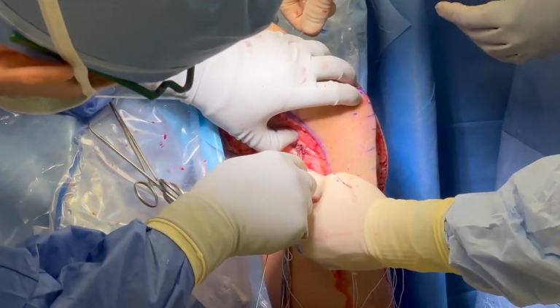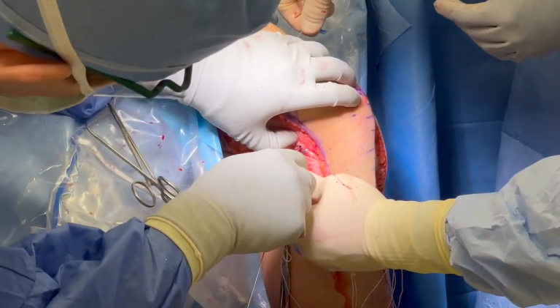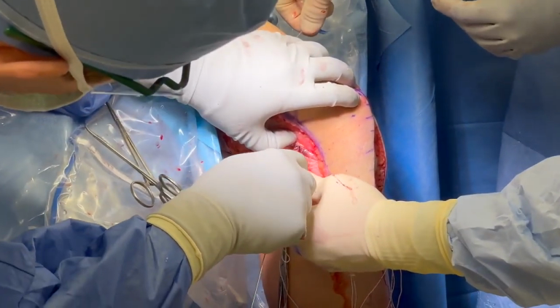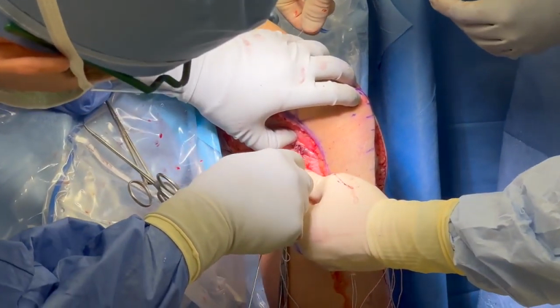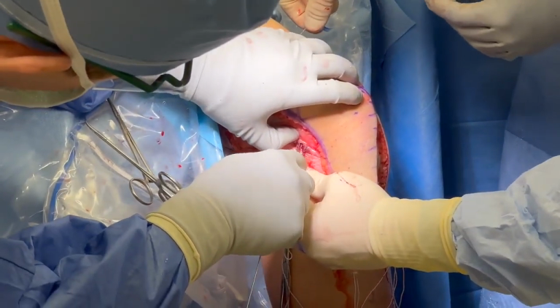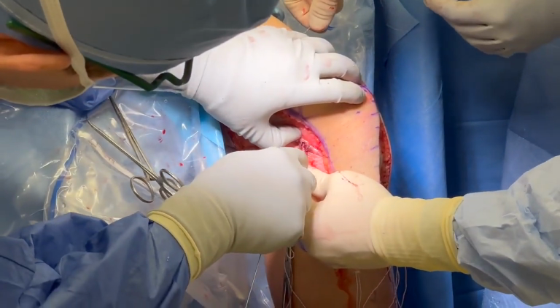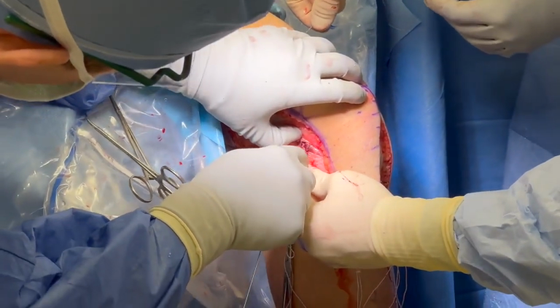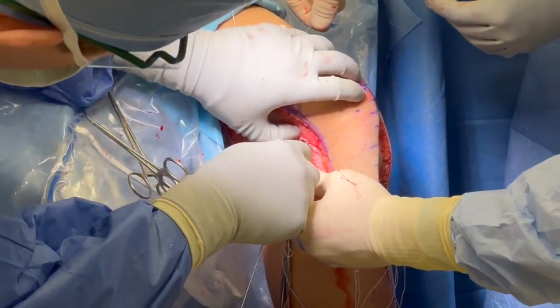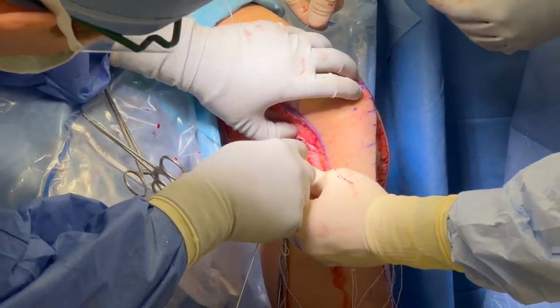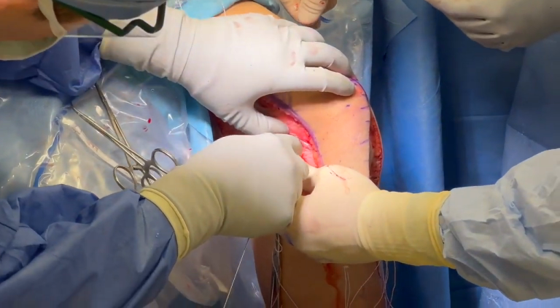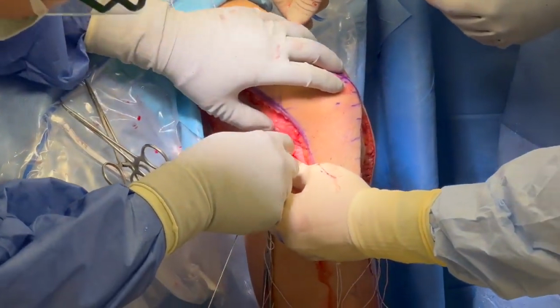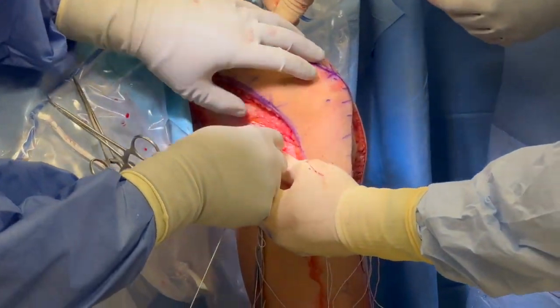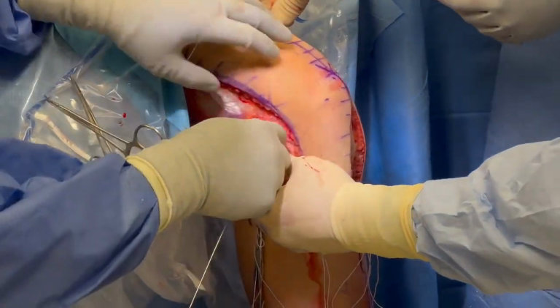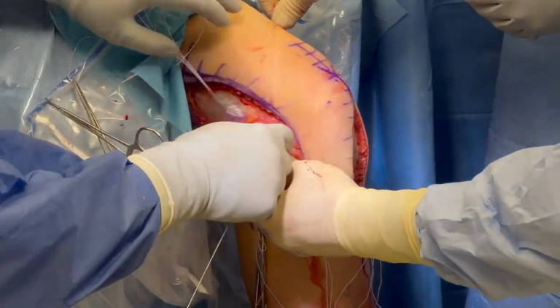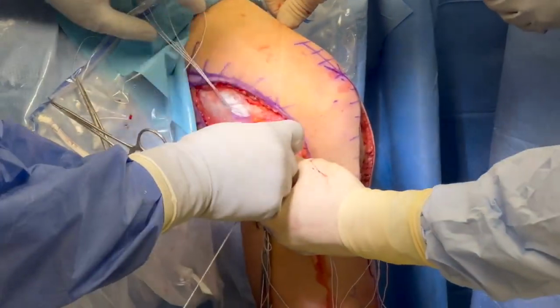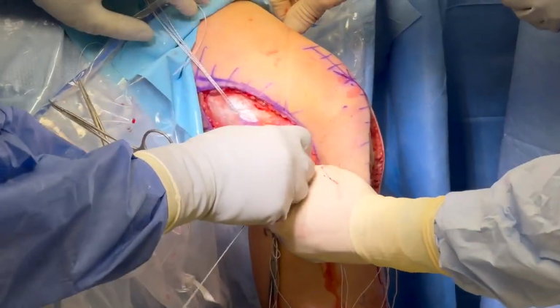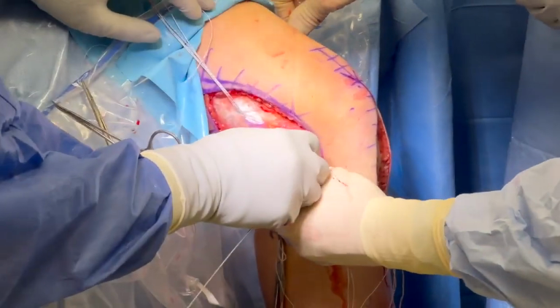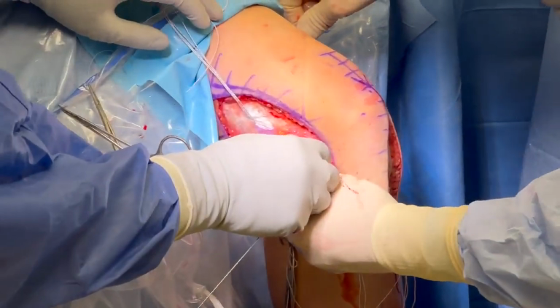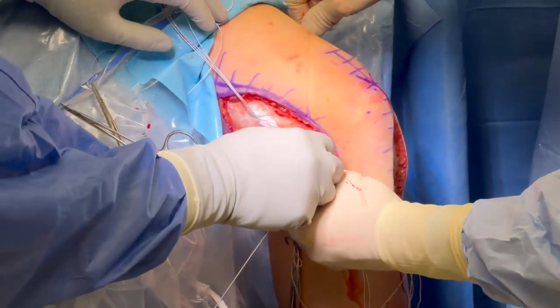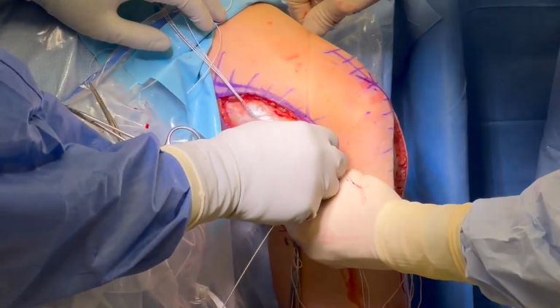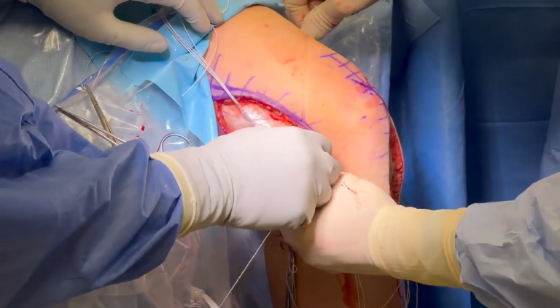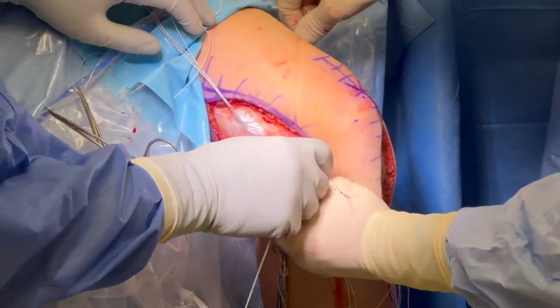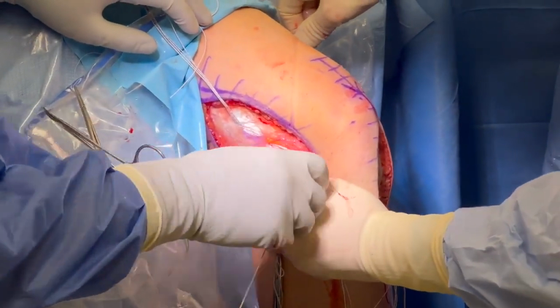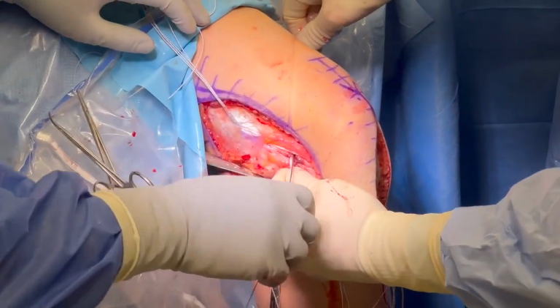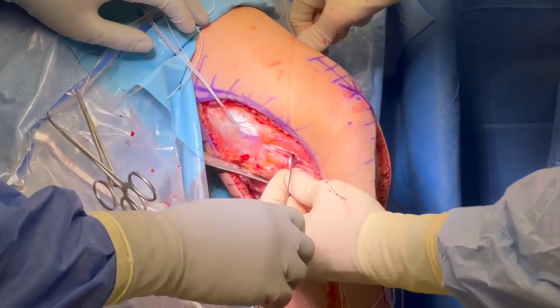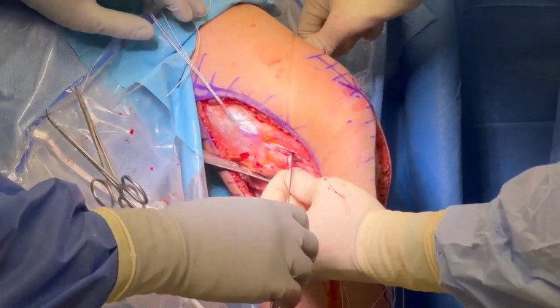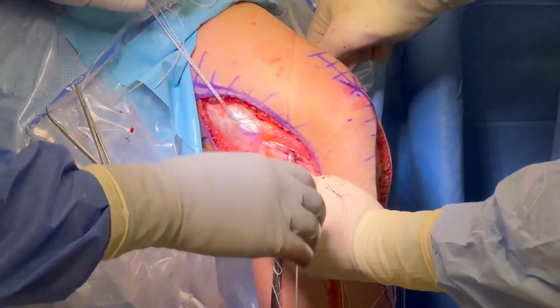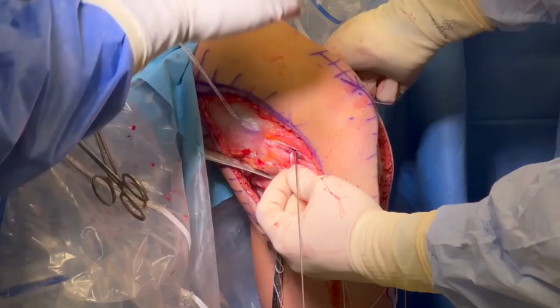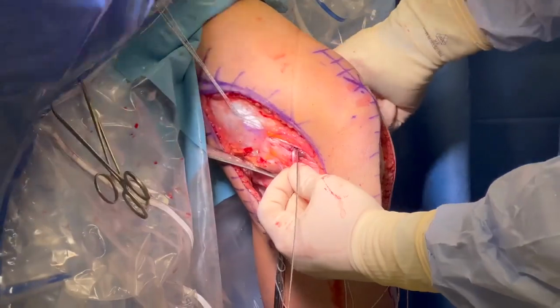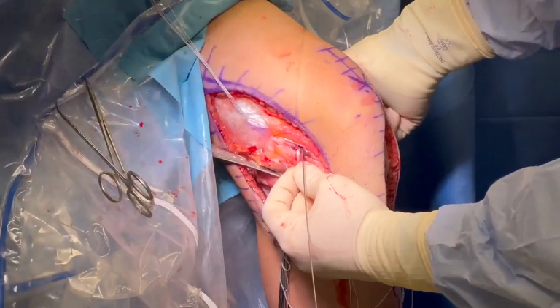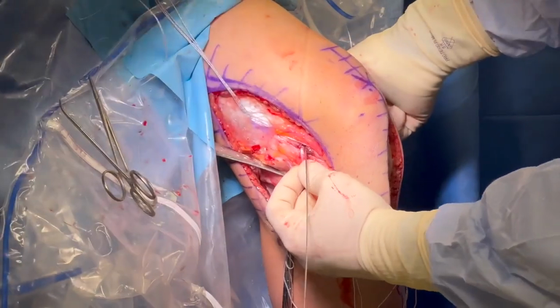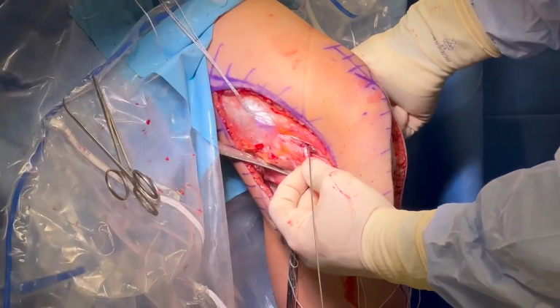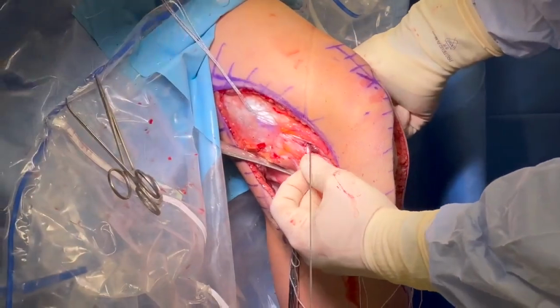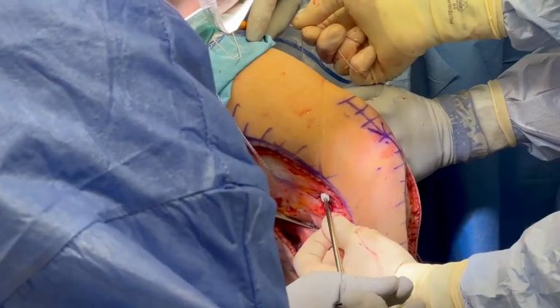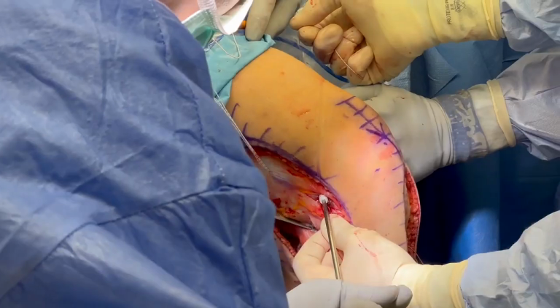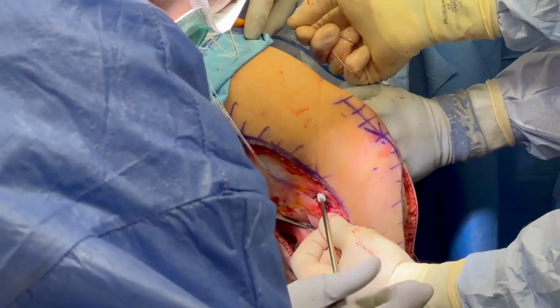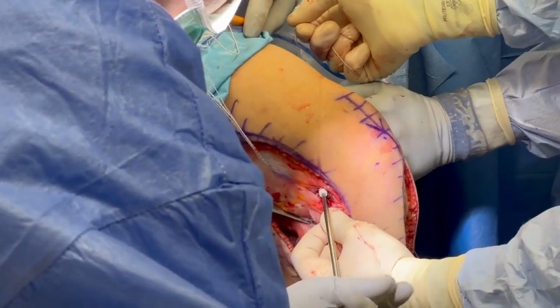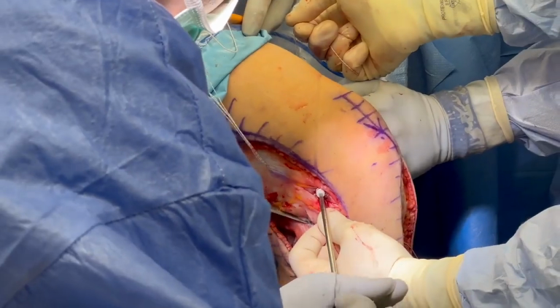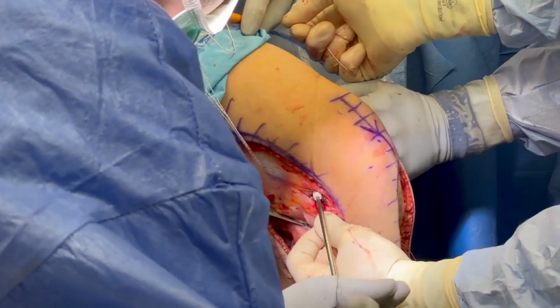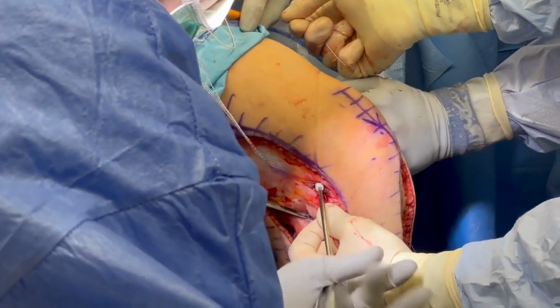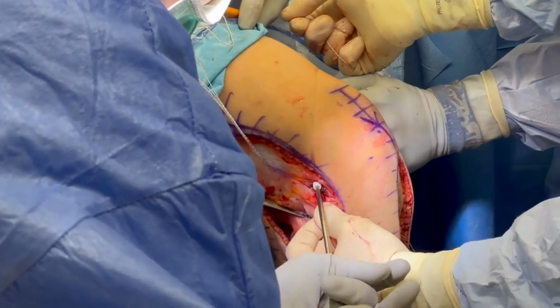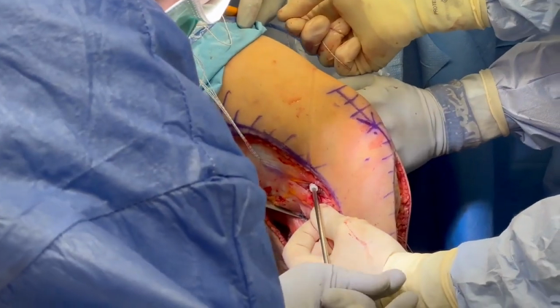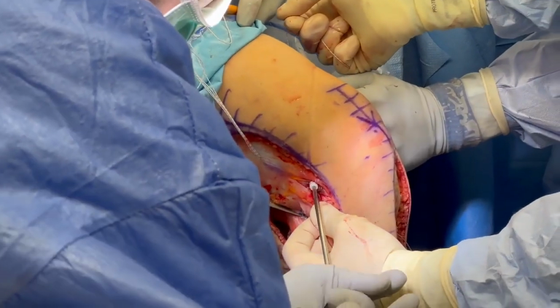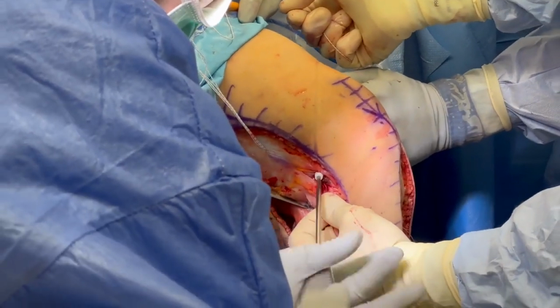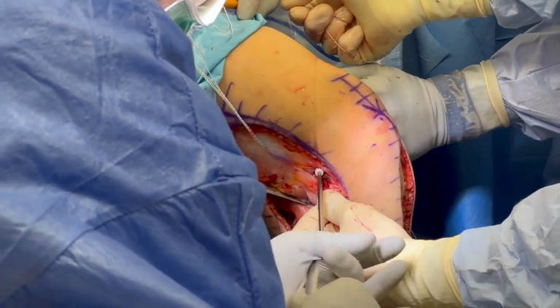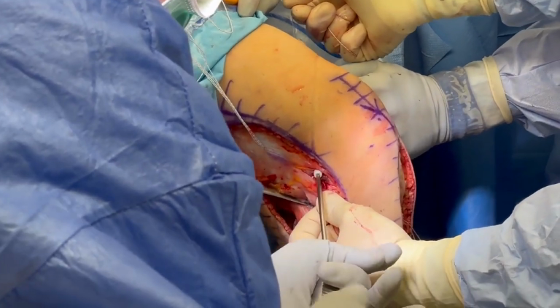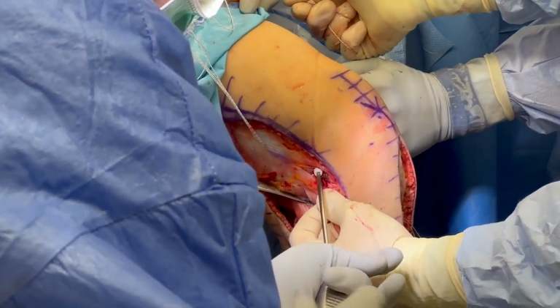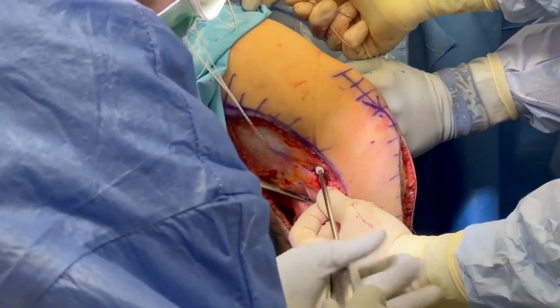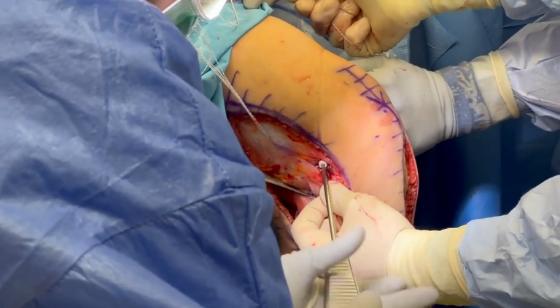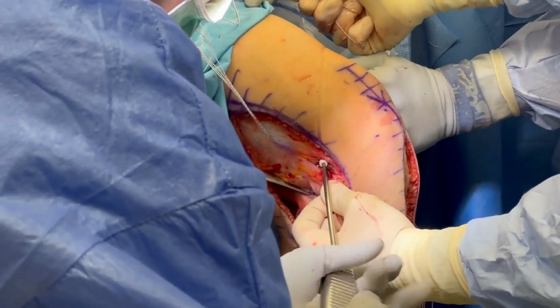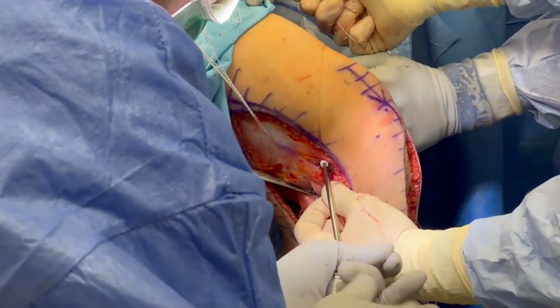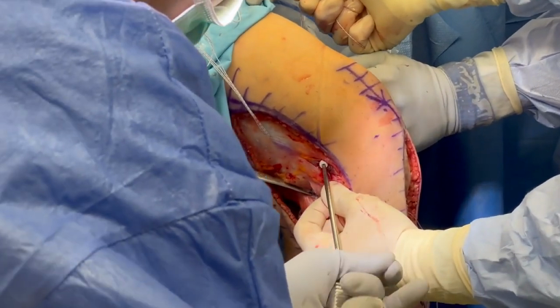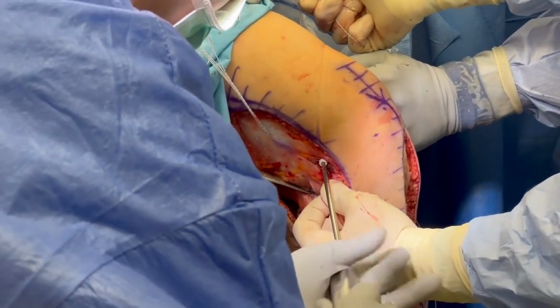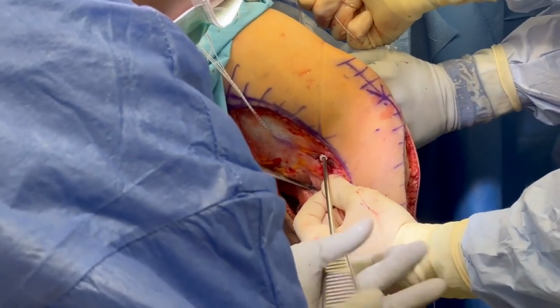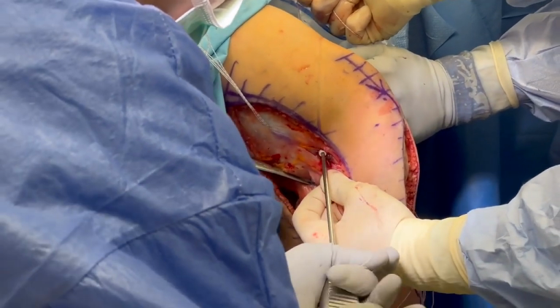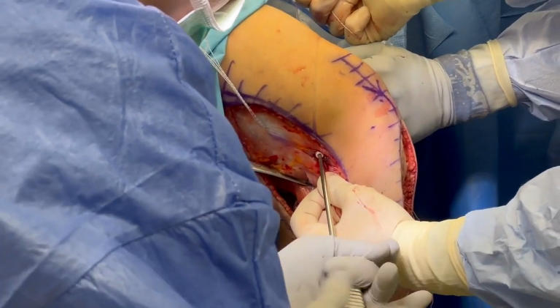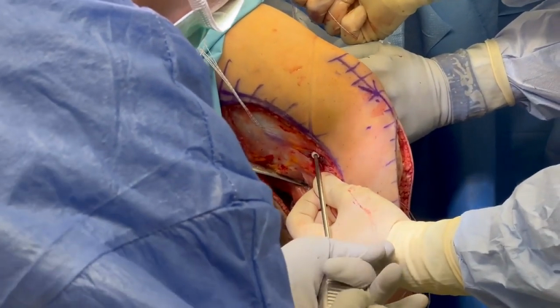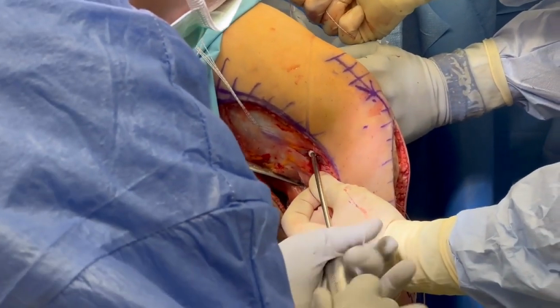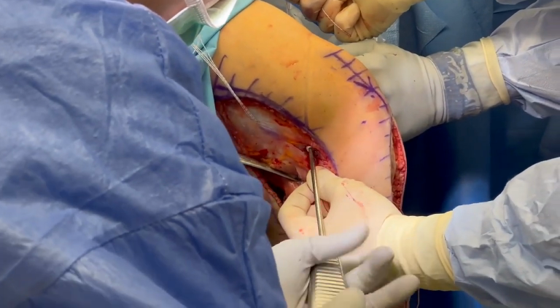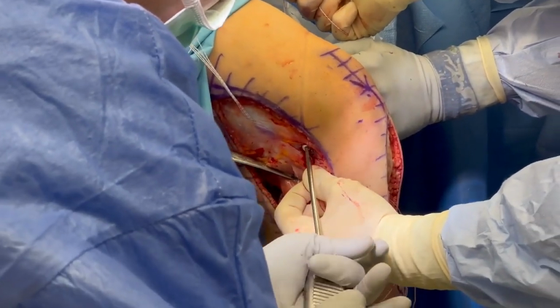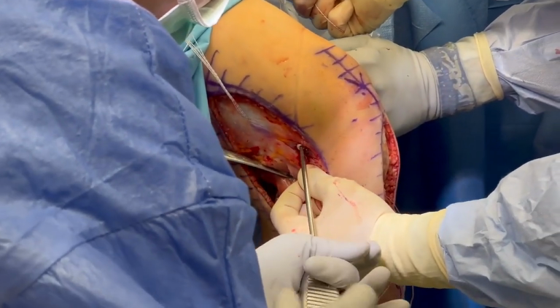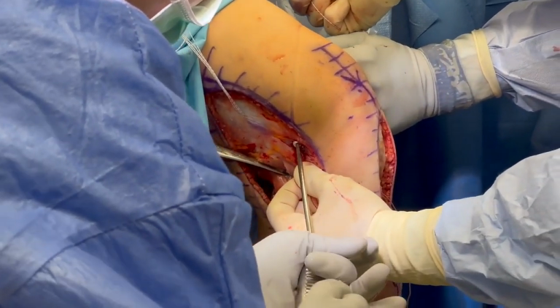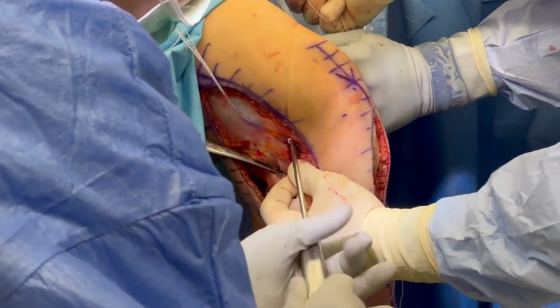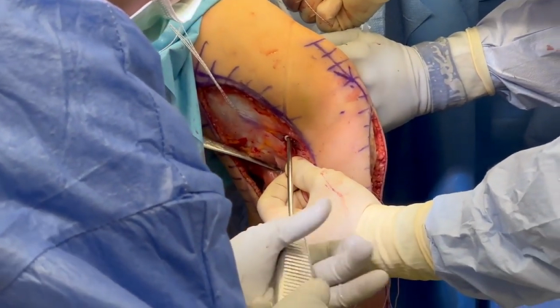The FCL semitendinosus autograft, which was whip stitched, is pulled into the femoral tunnel and fixated with a 7 by 20 millimeter bioabsorbable screw.